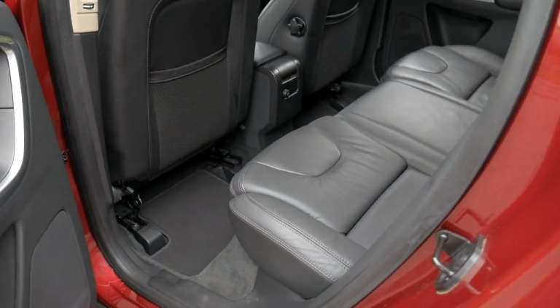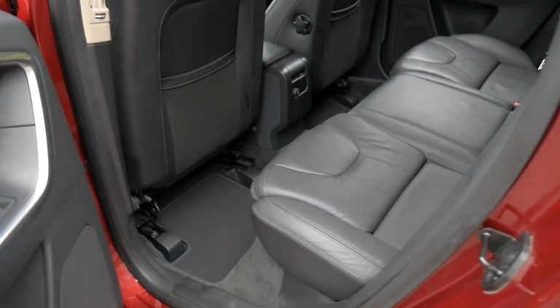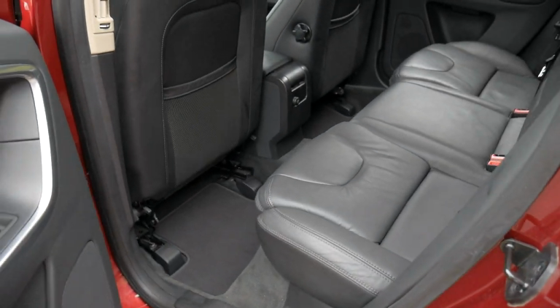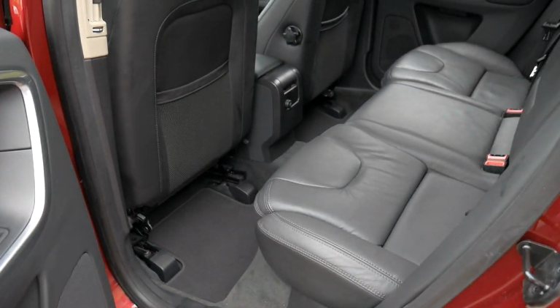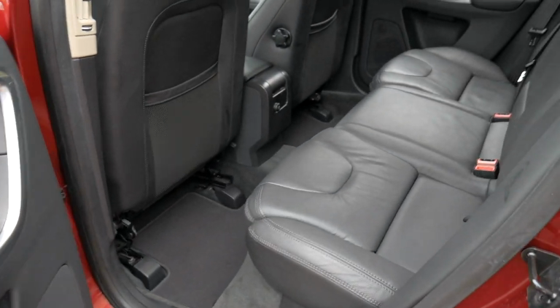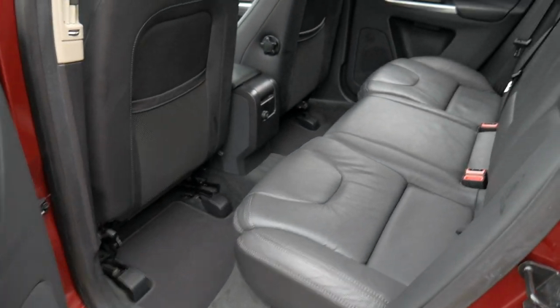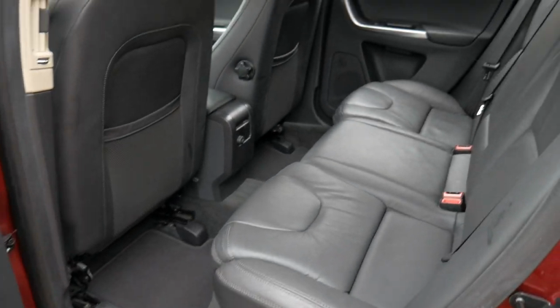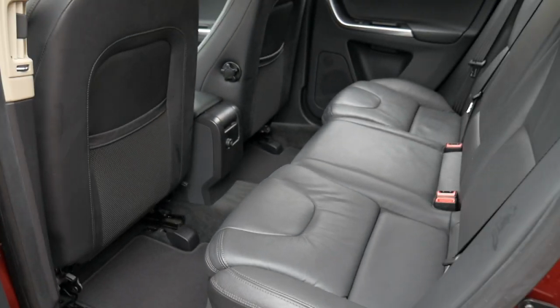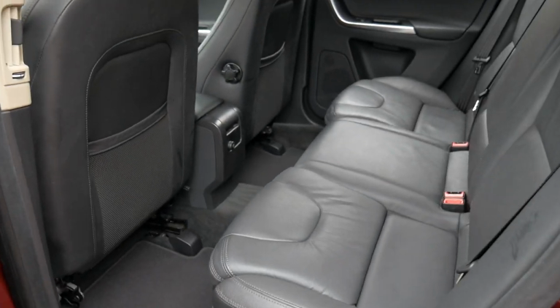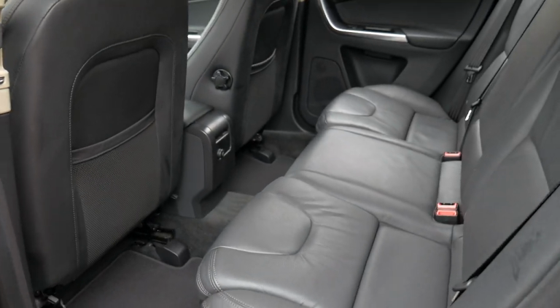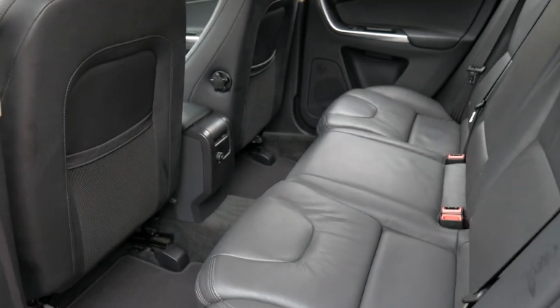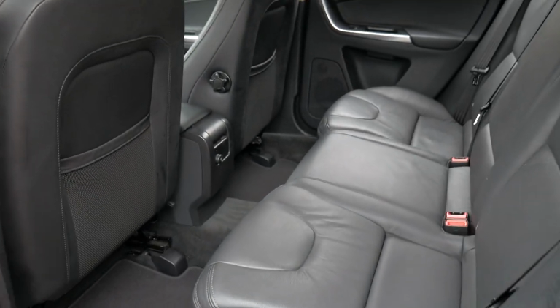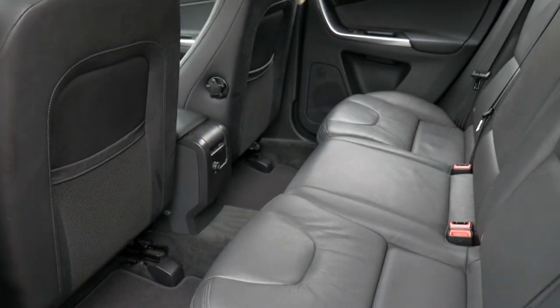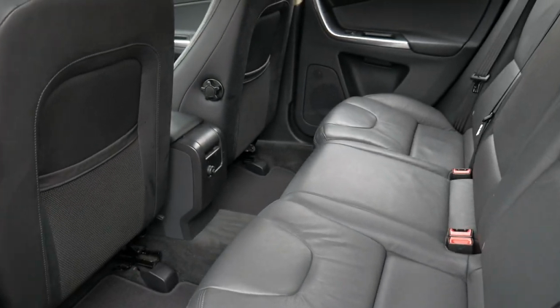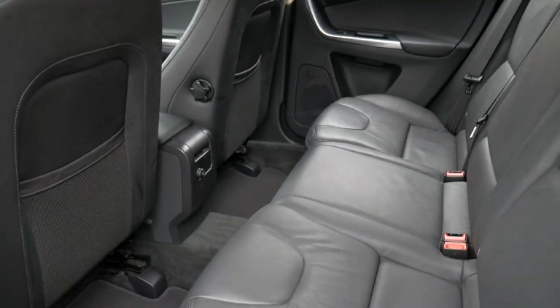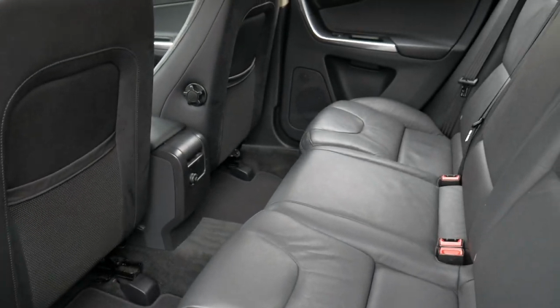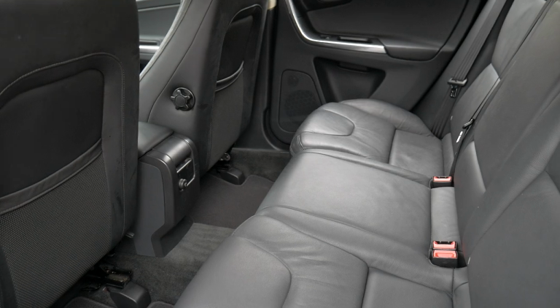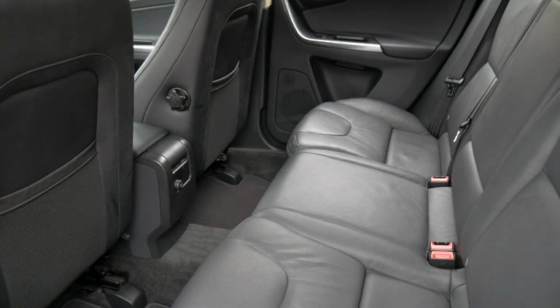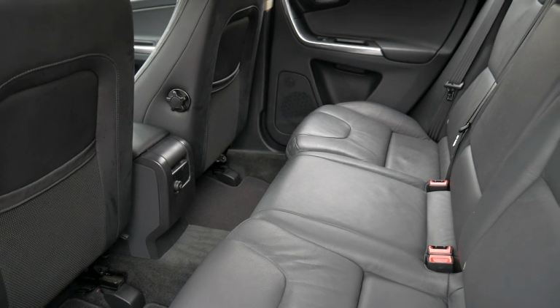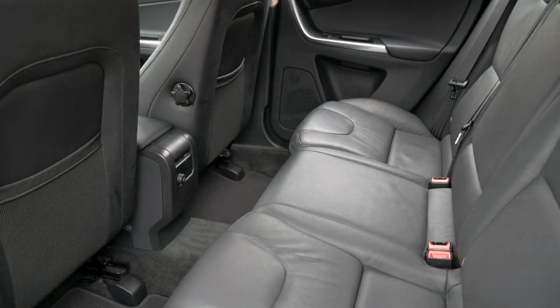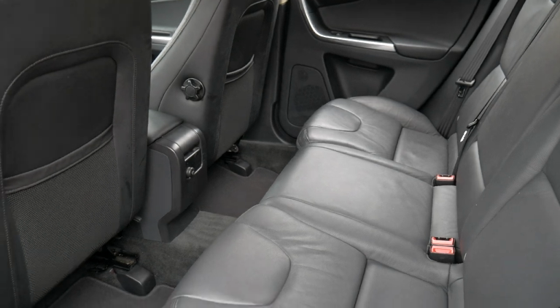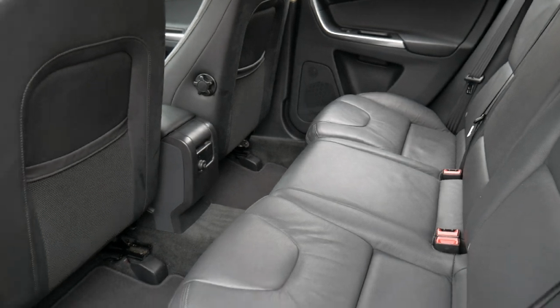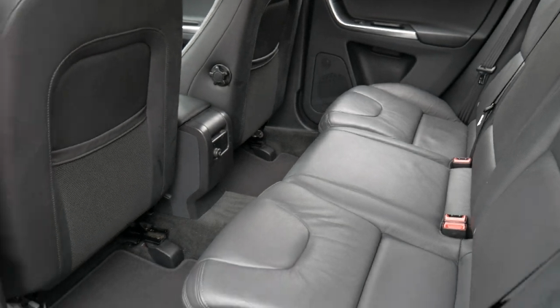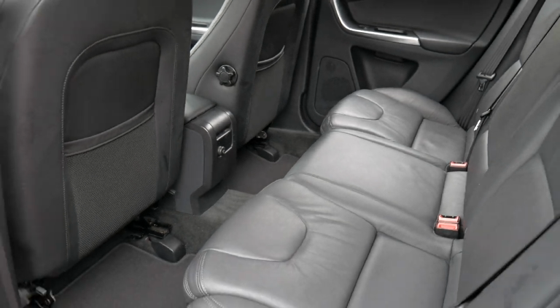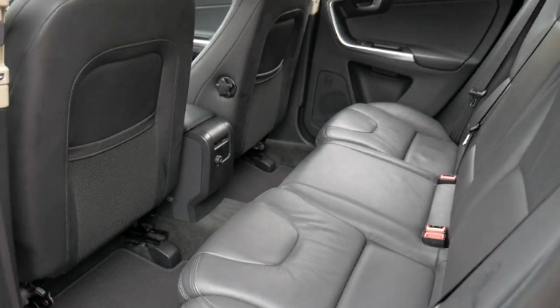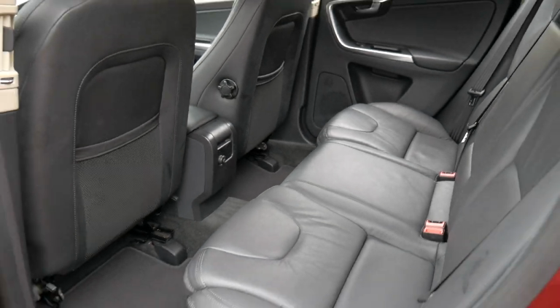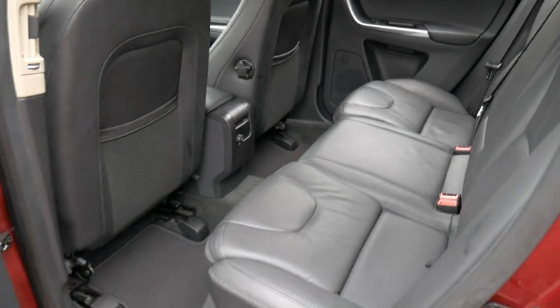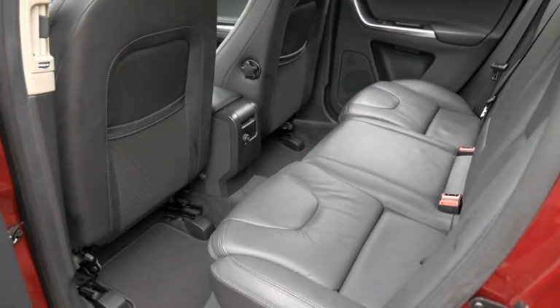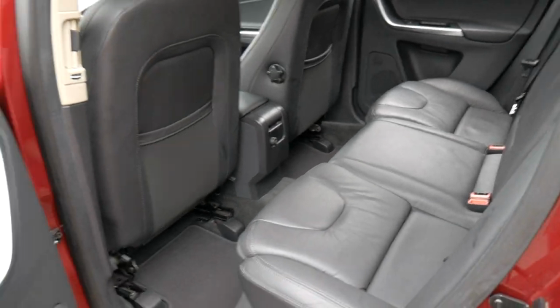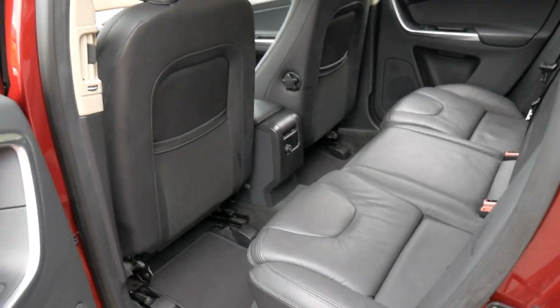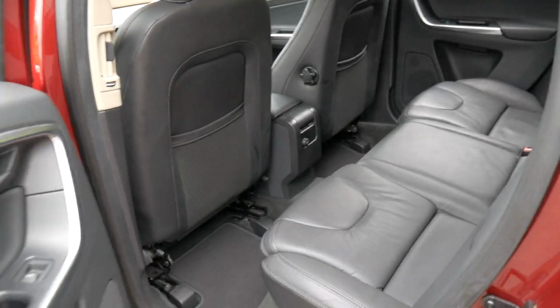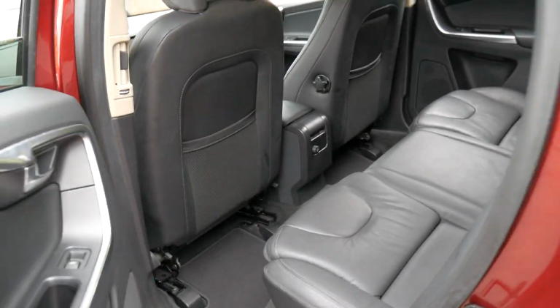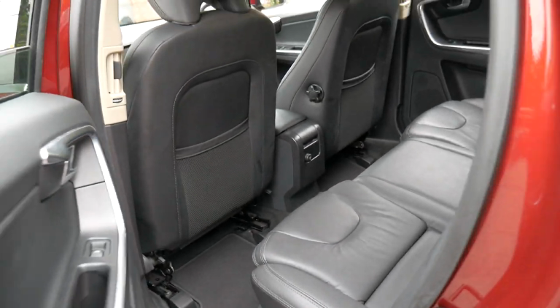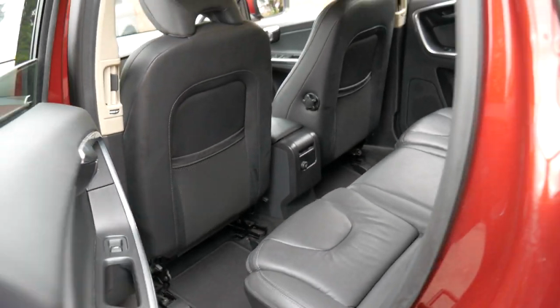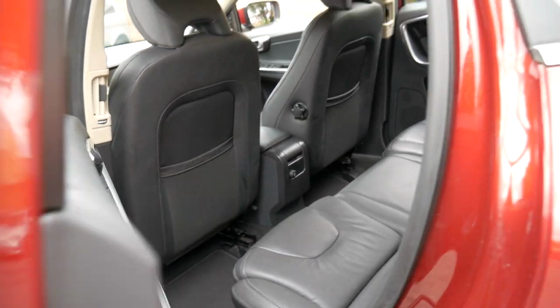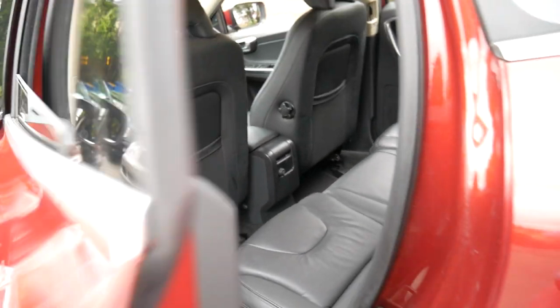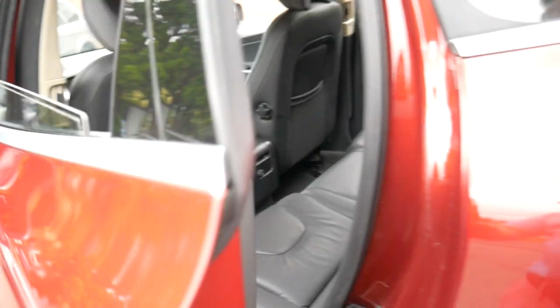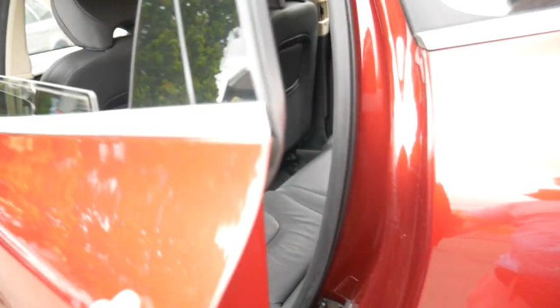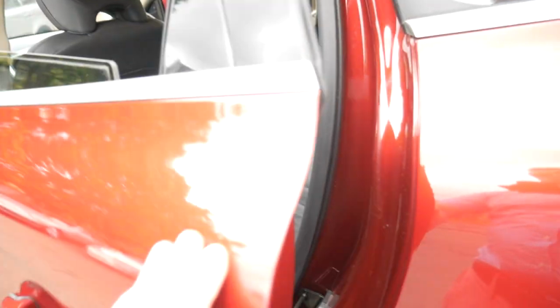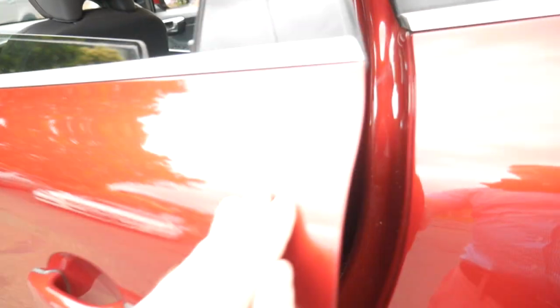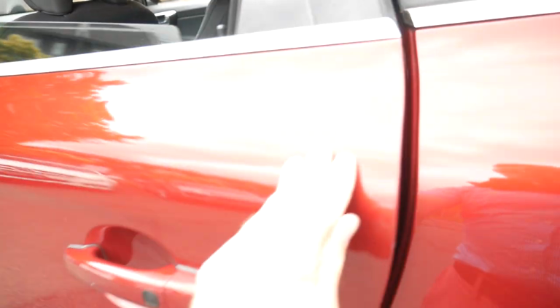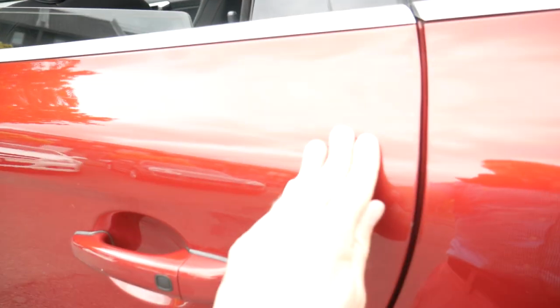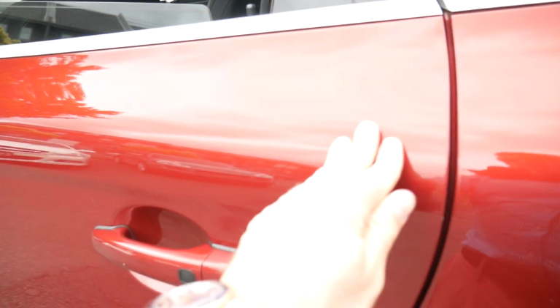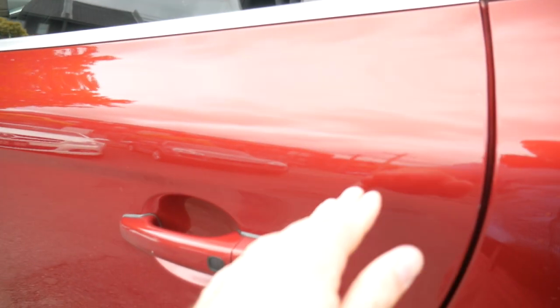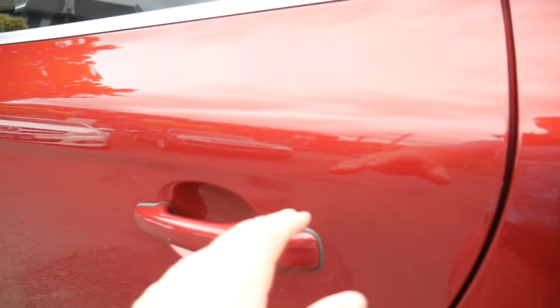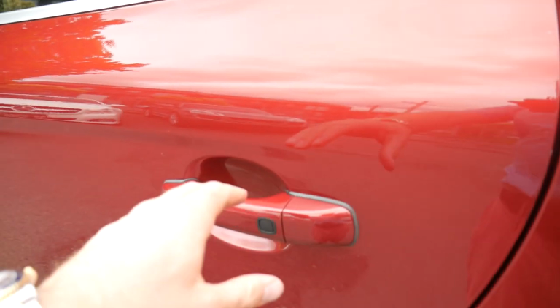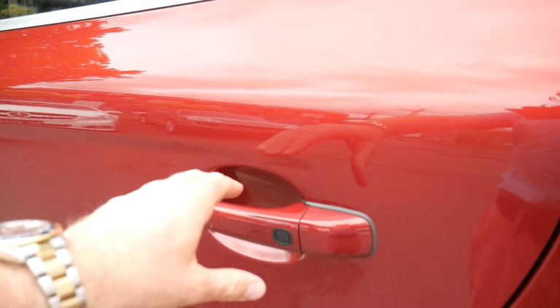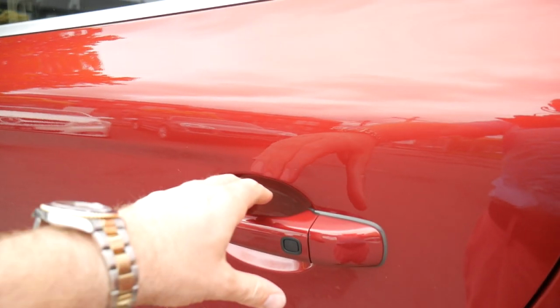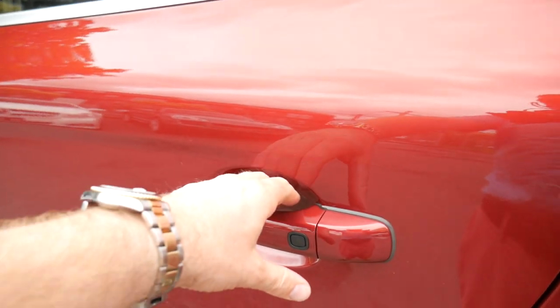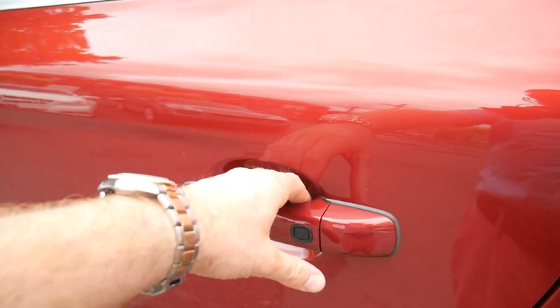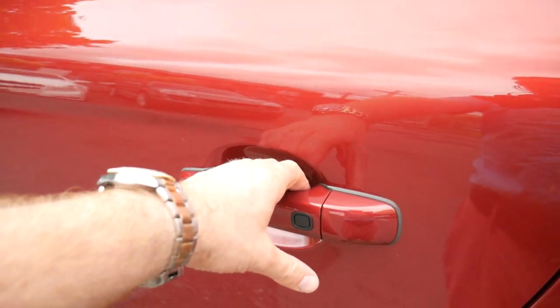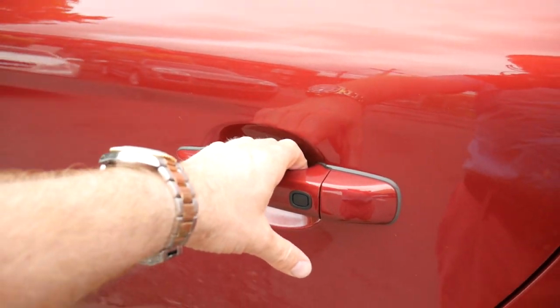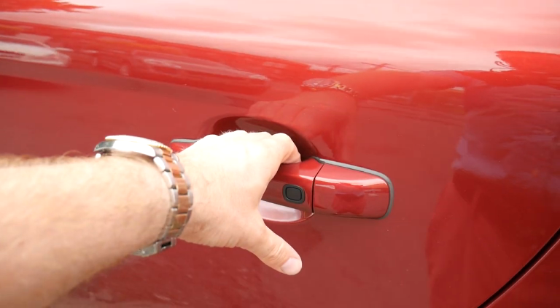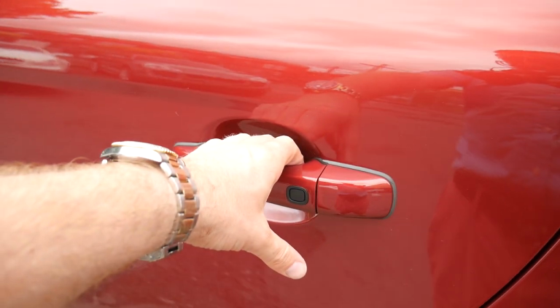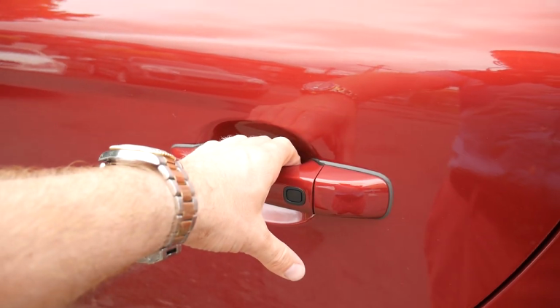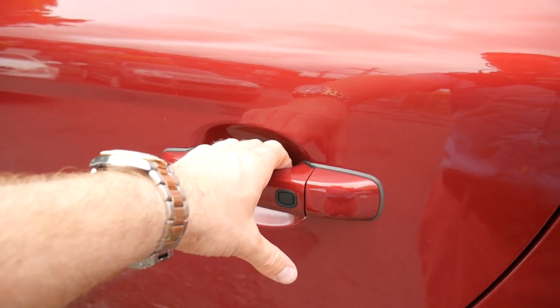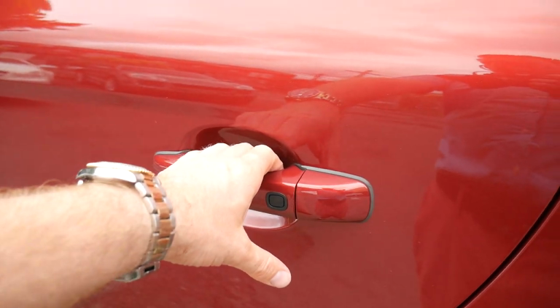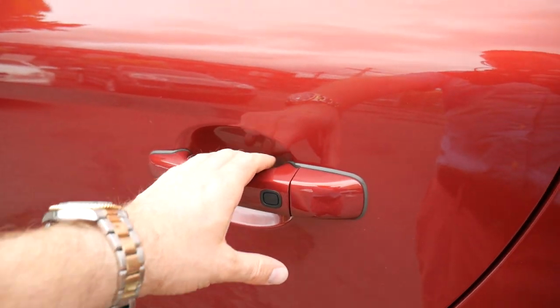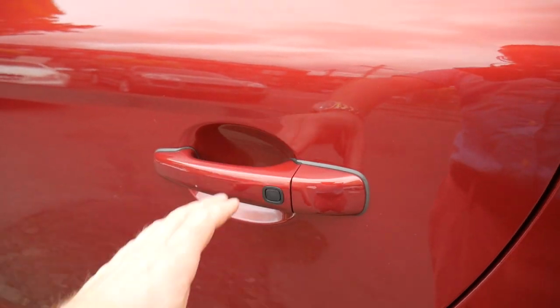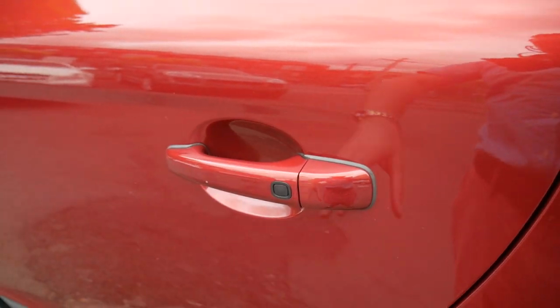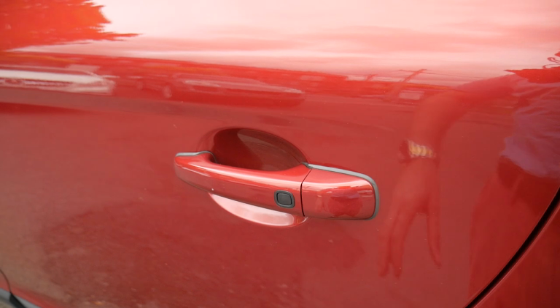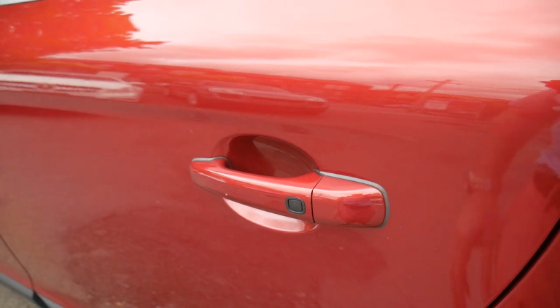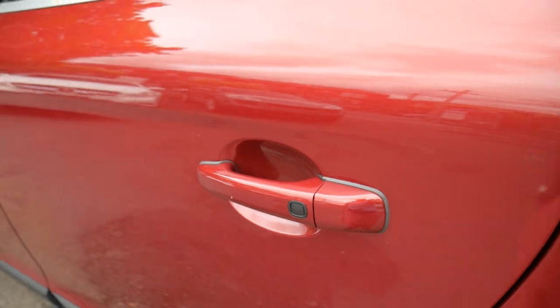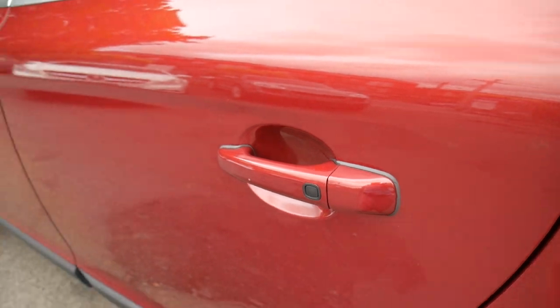It does have keyless entry as well, so it means if you've got the keys on you, you can just put your hand behind the handle and it will unlock.